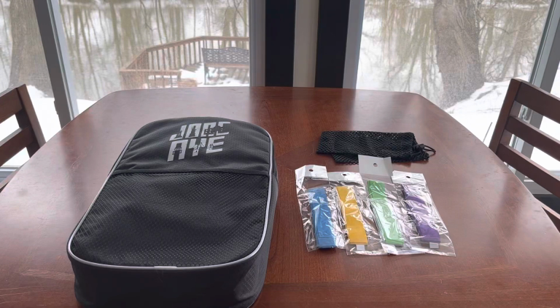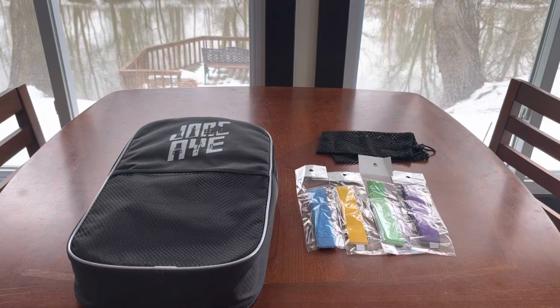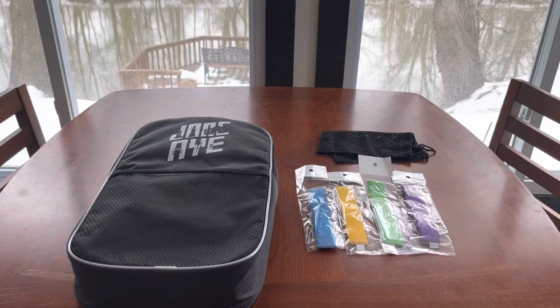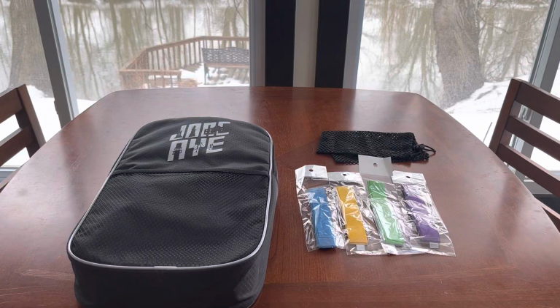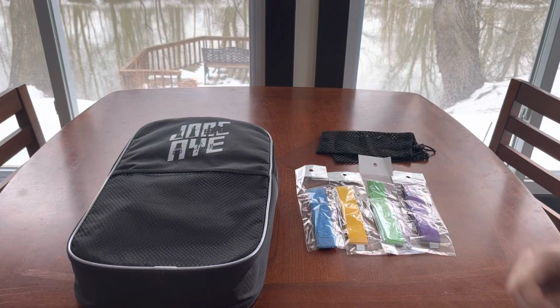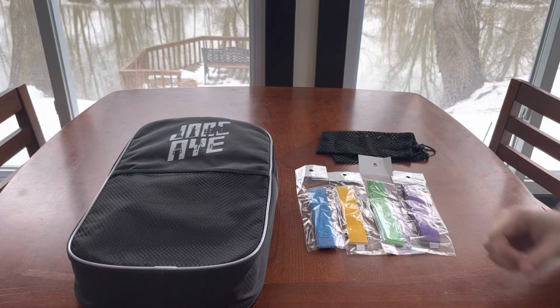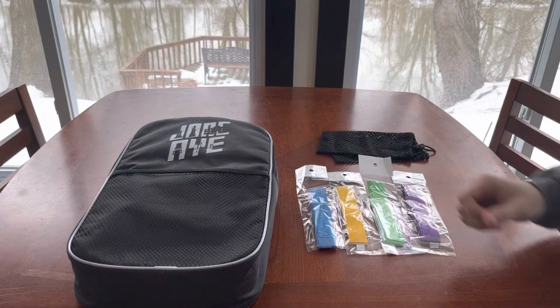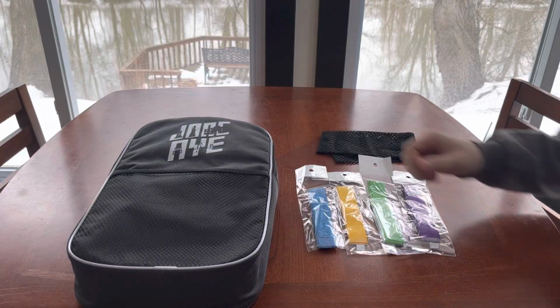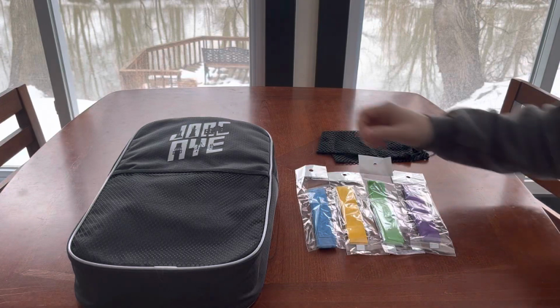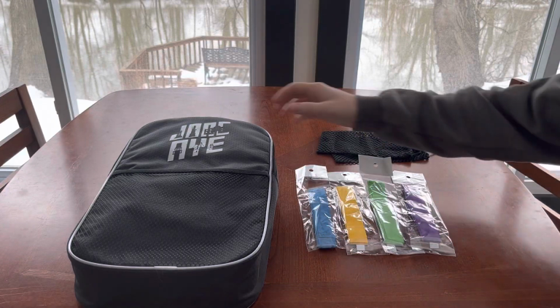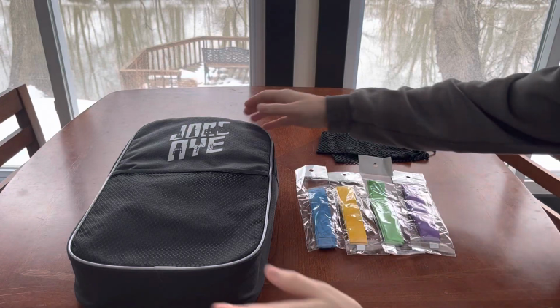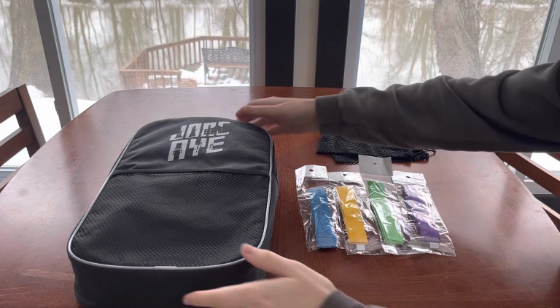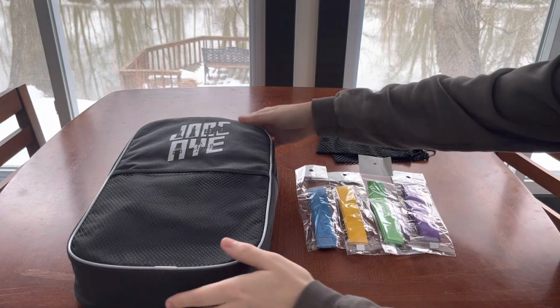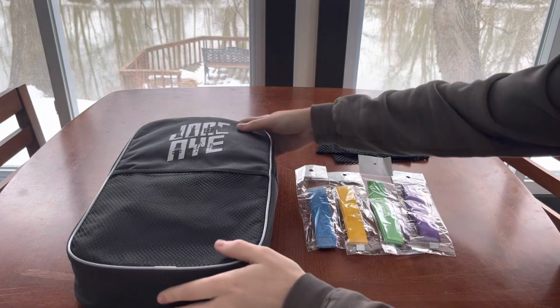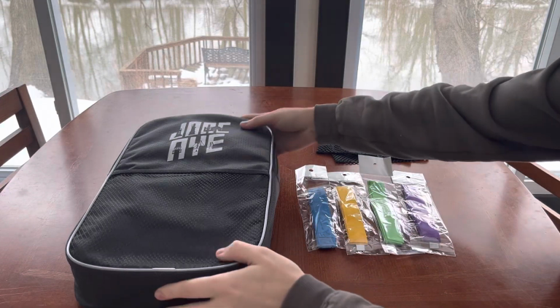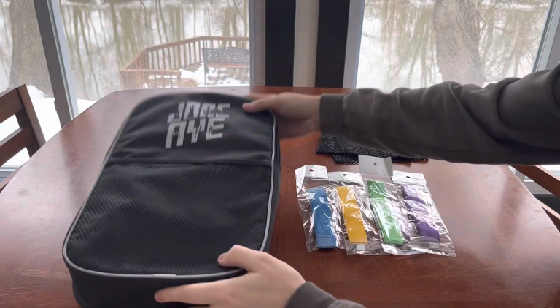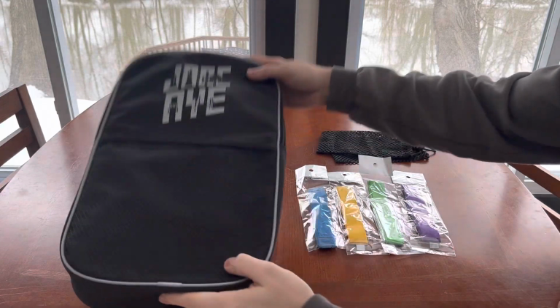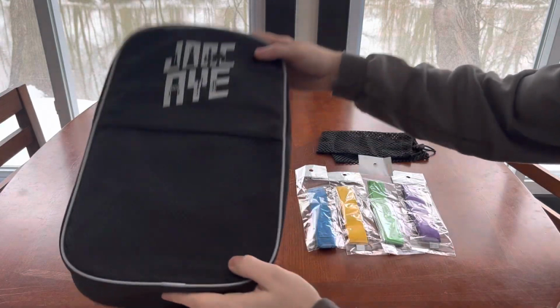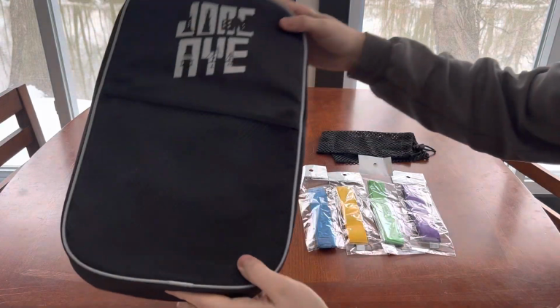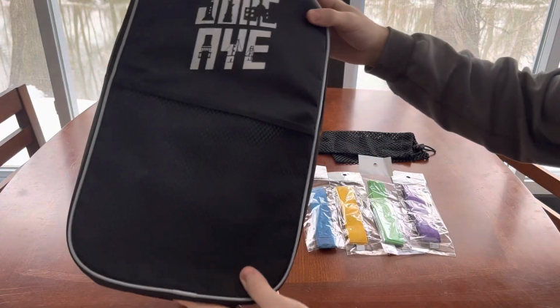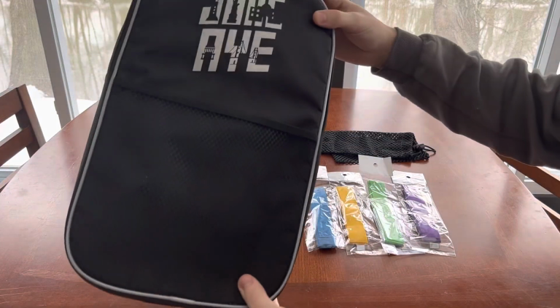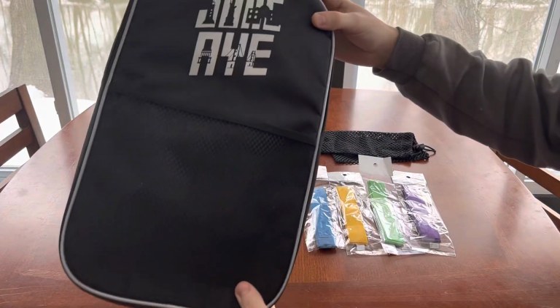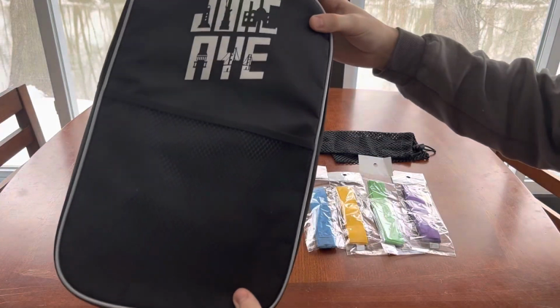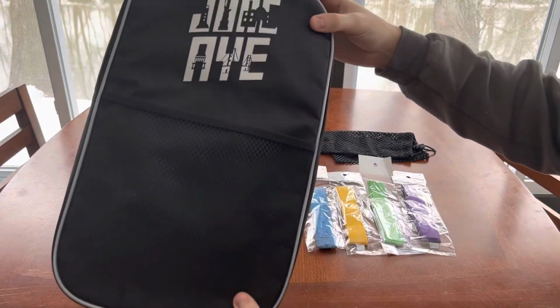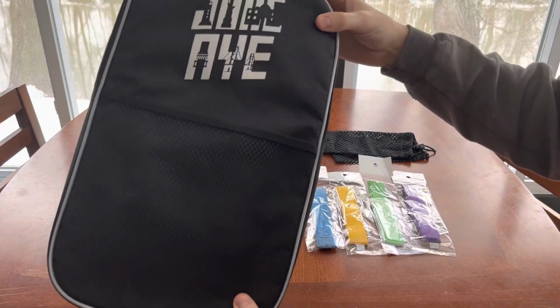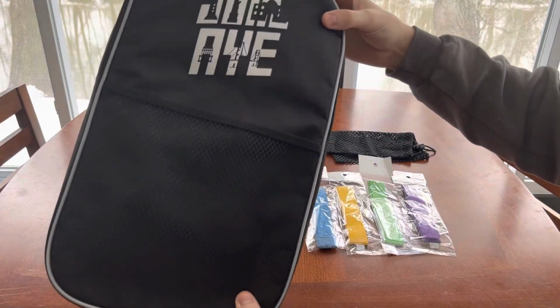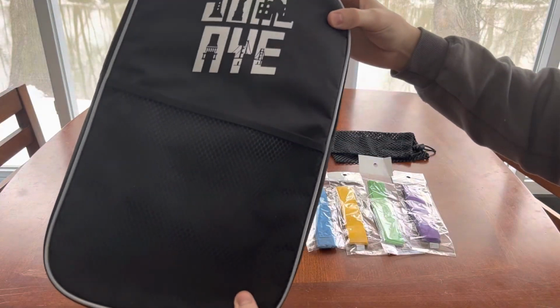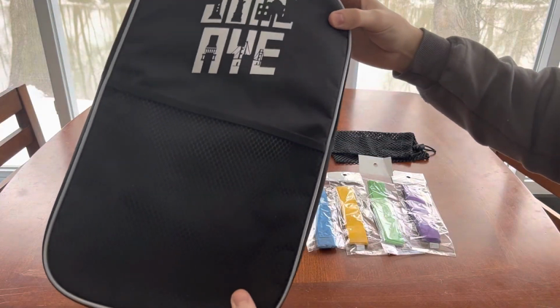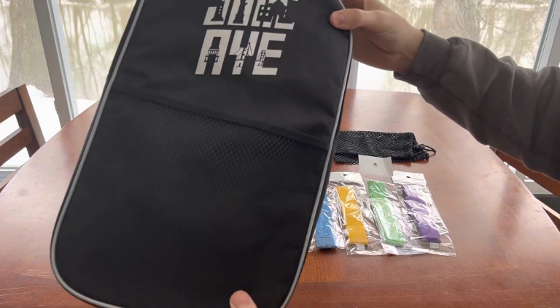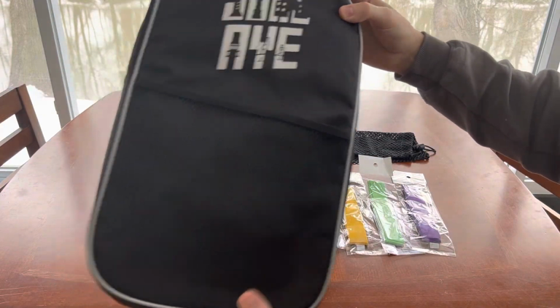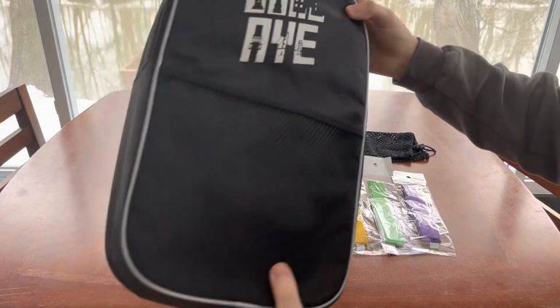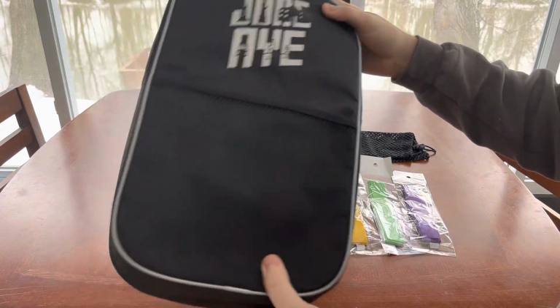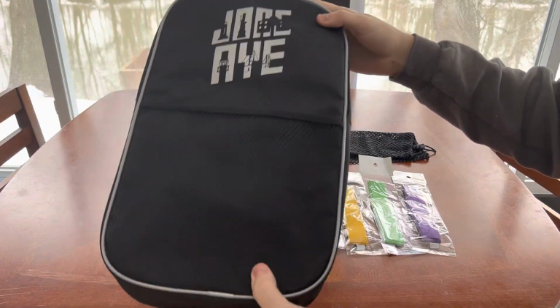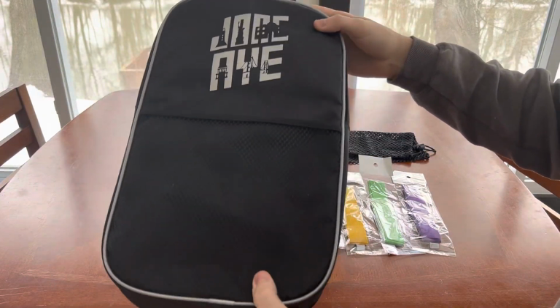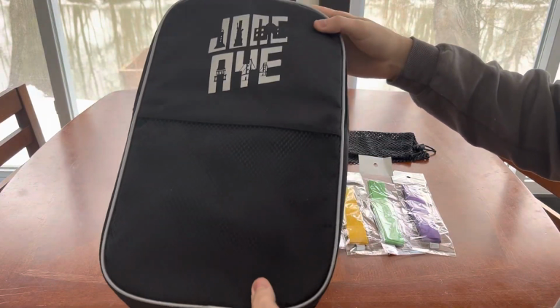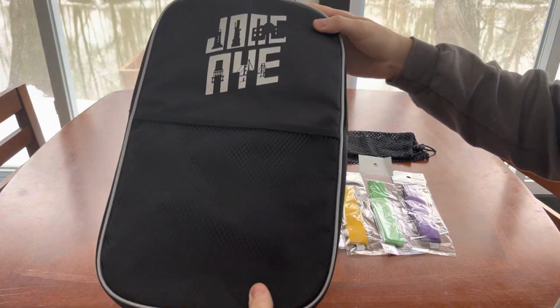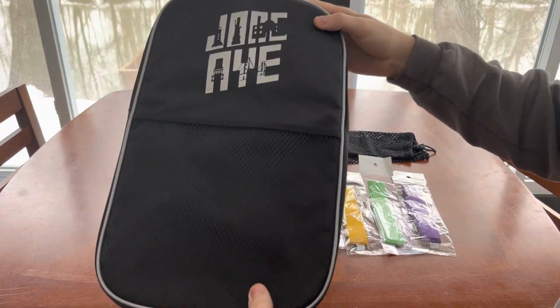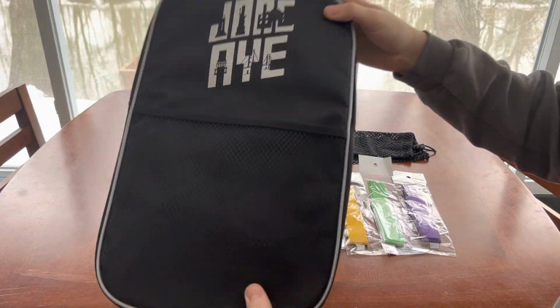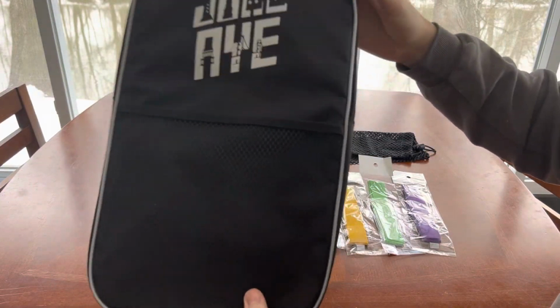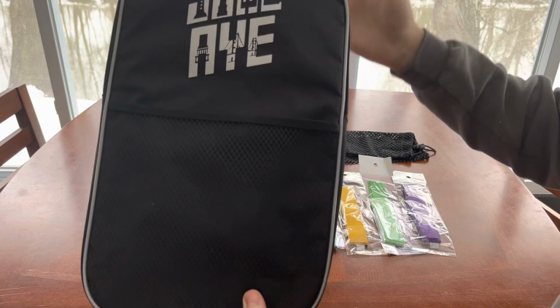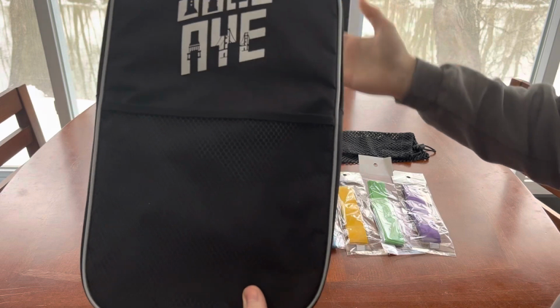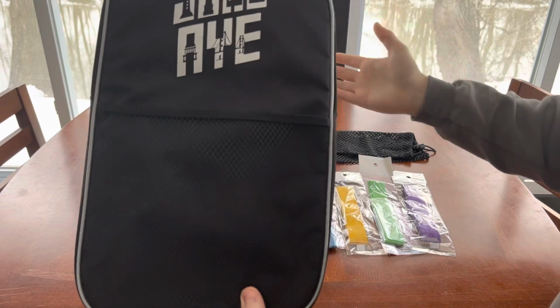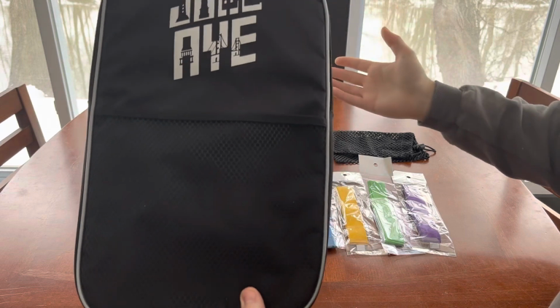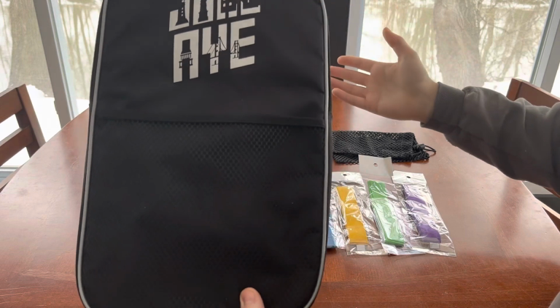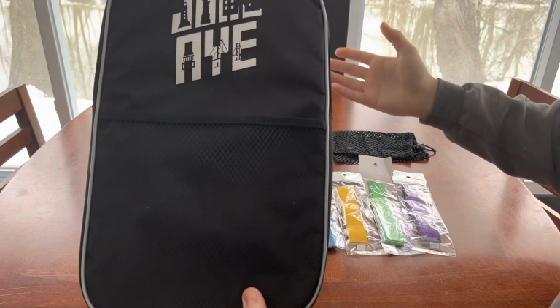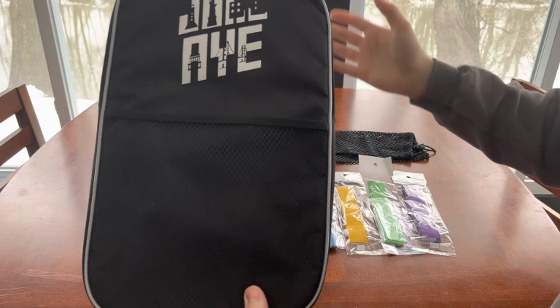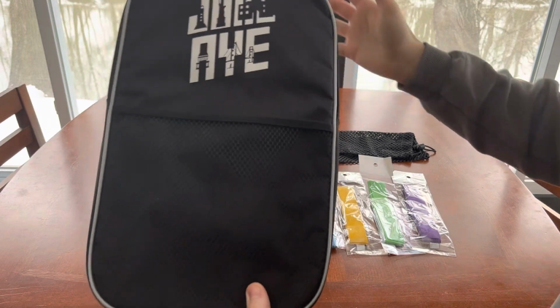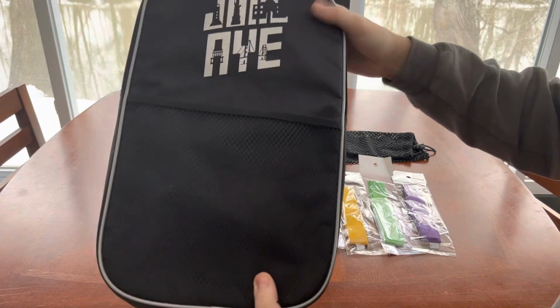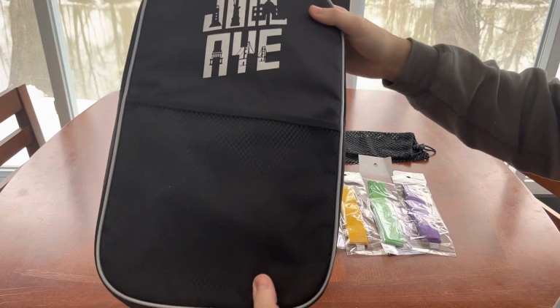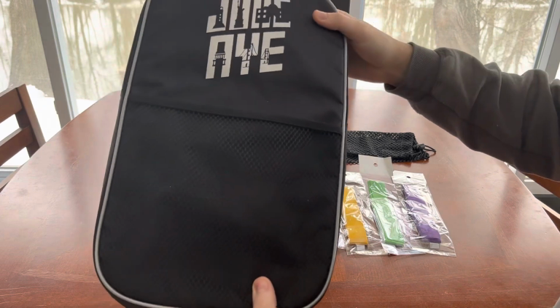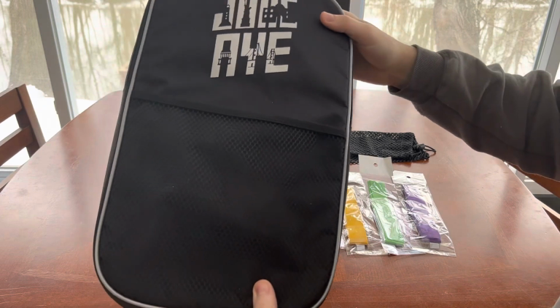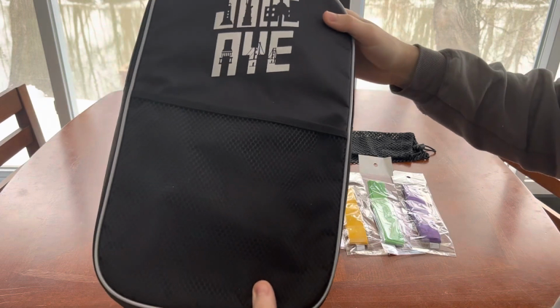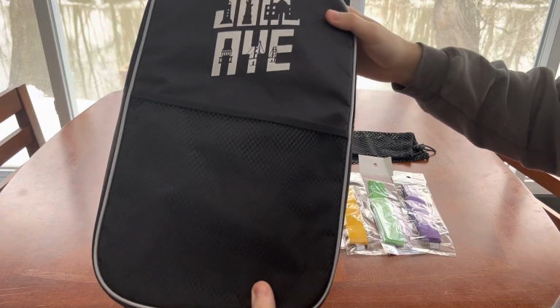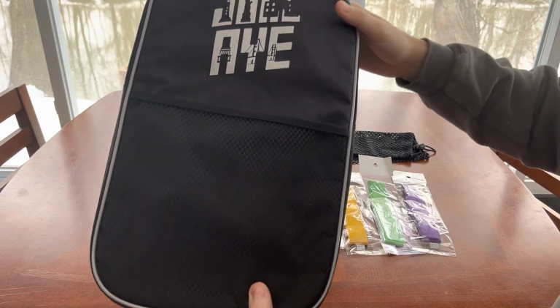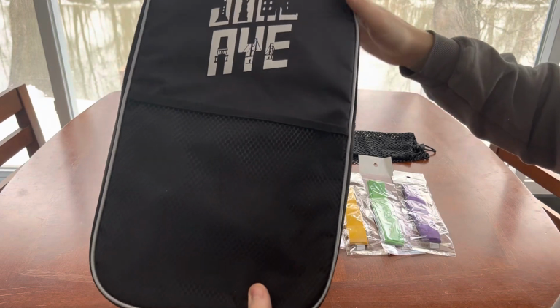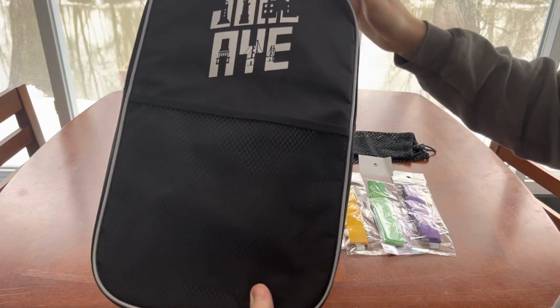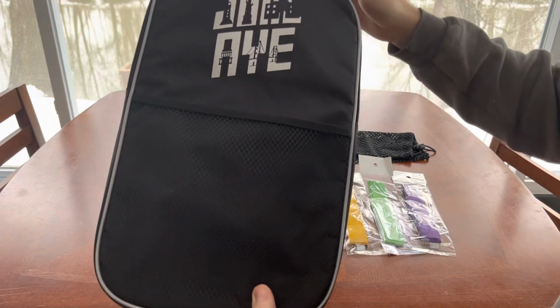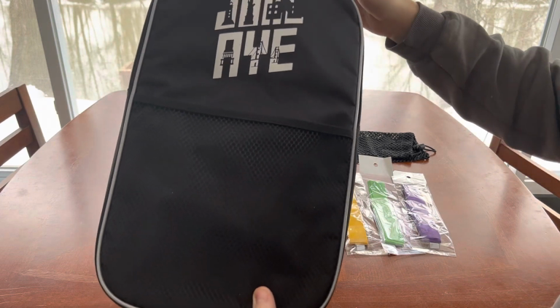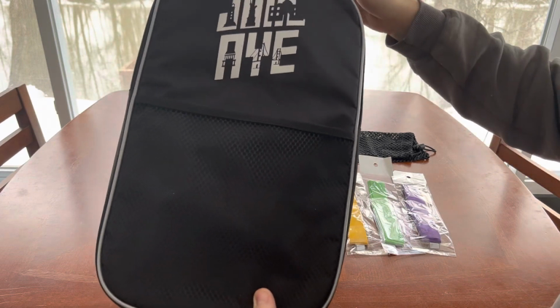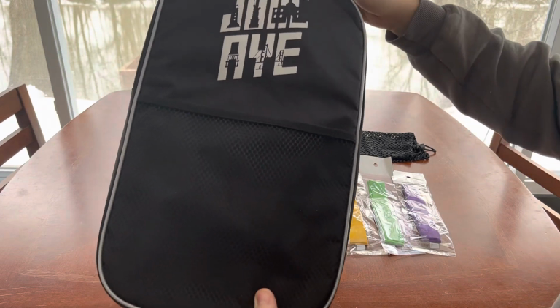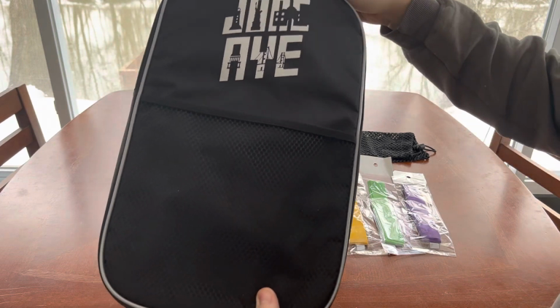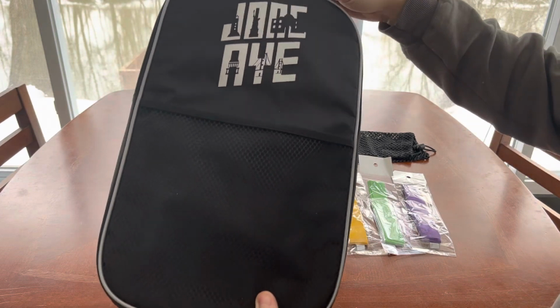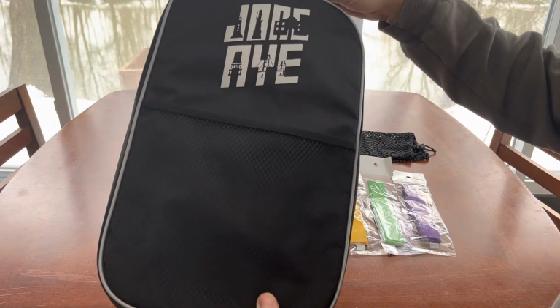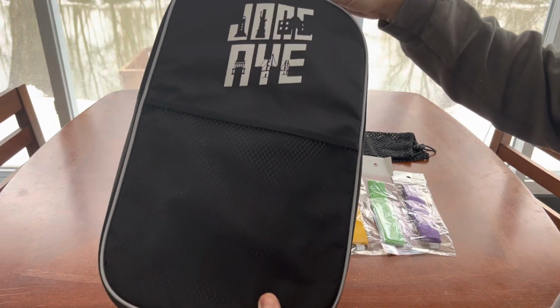Today I just want to walk you through this Jonc Aye pickleball set. I'm going to show you what comes with it and give you some brief thoughts on the product.